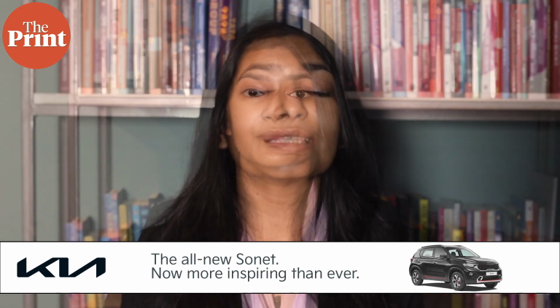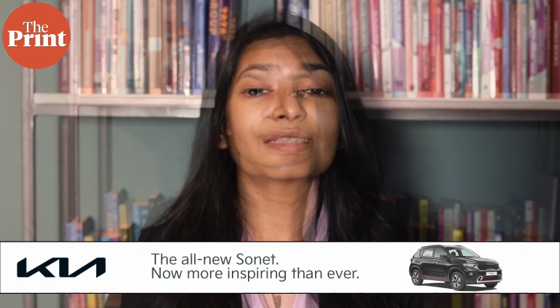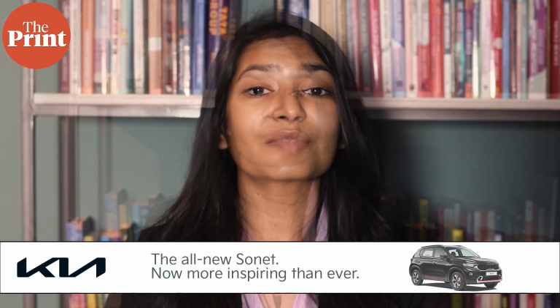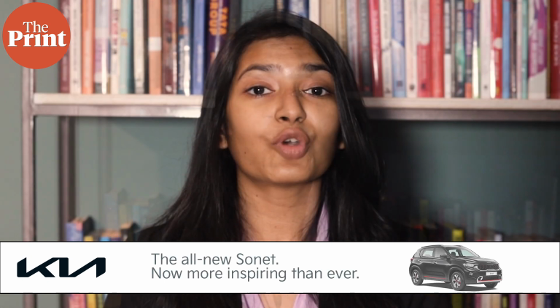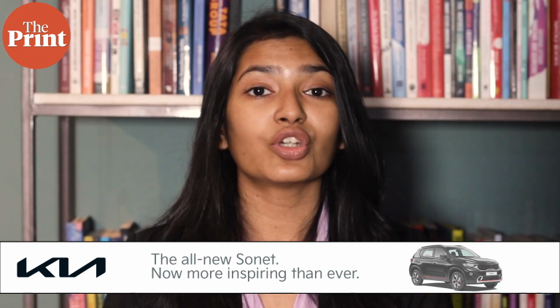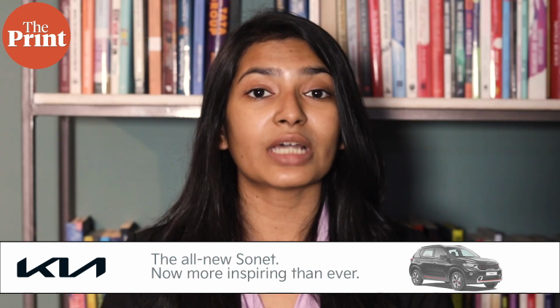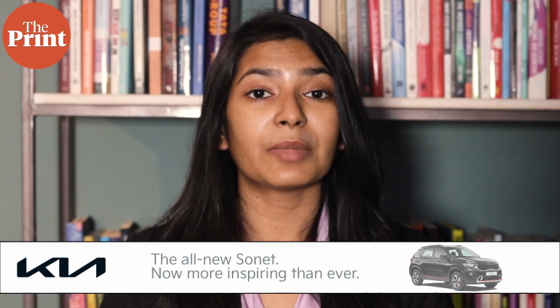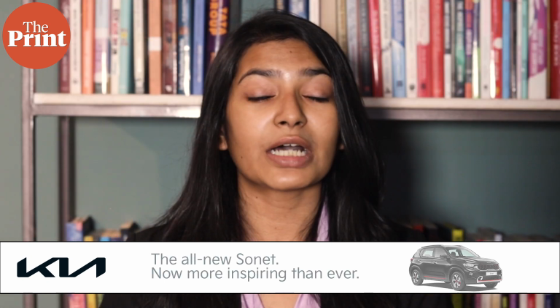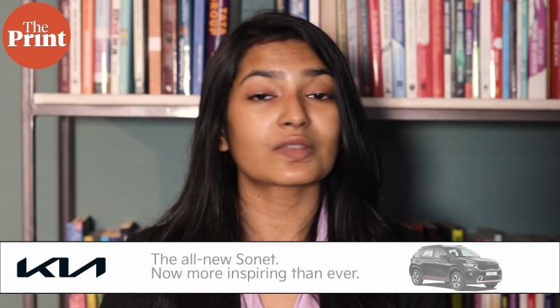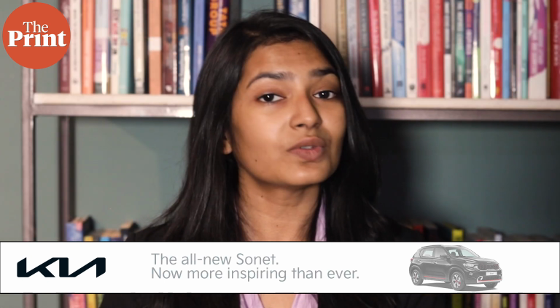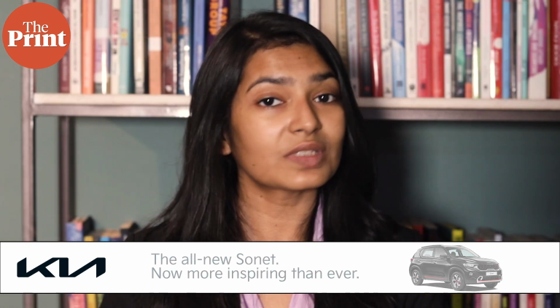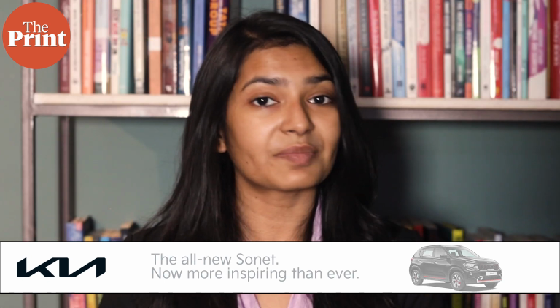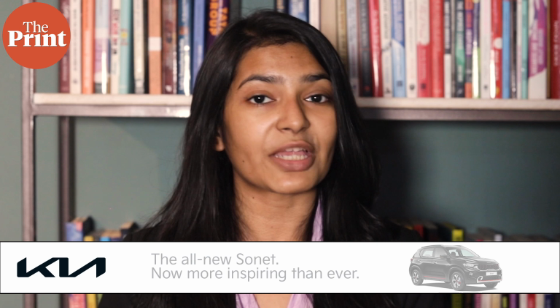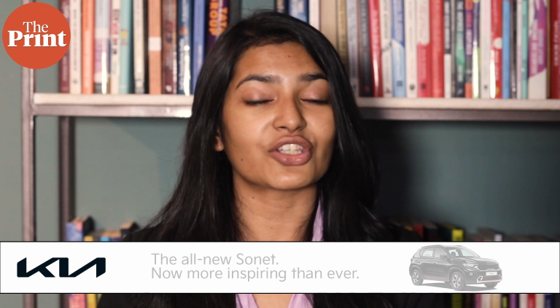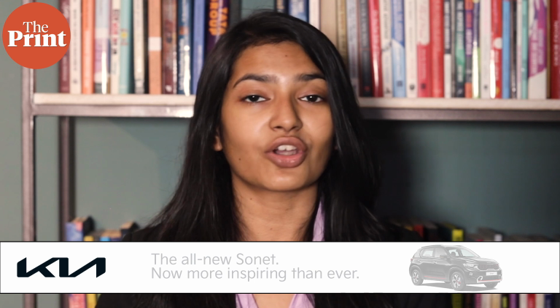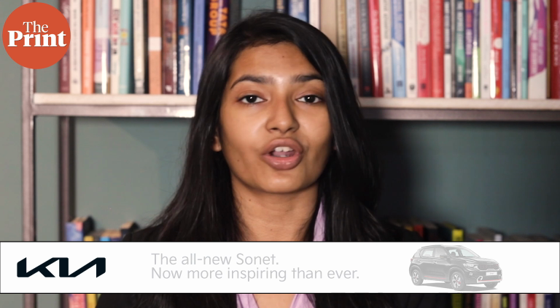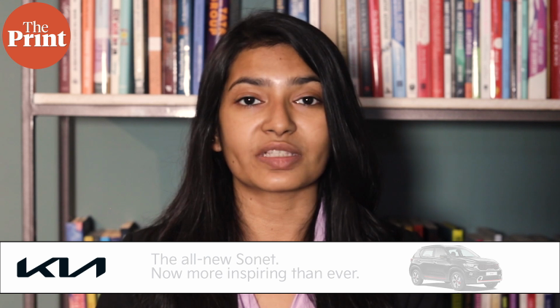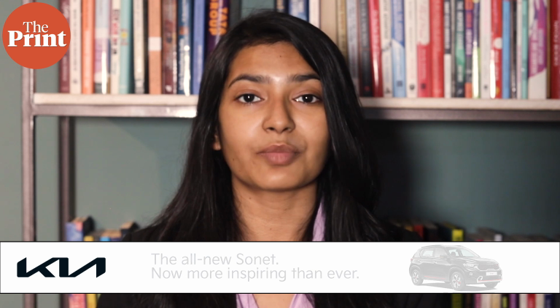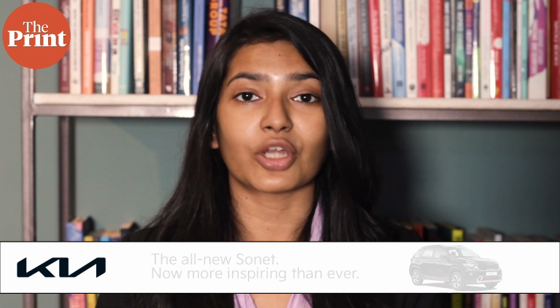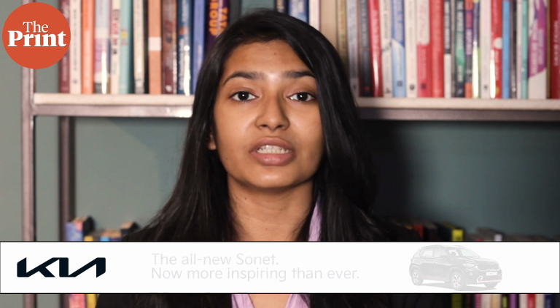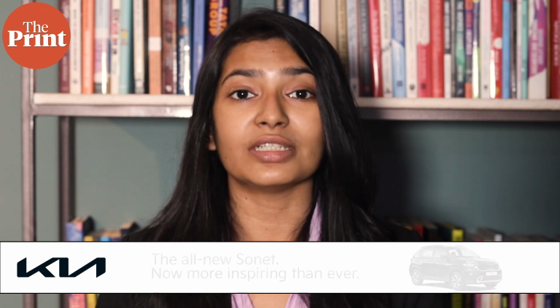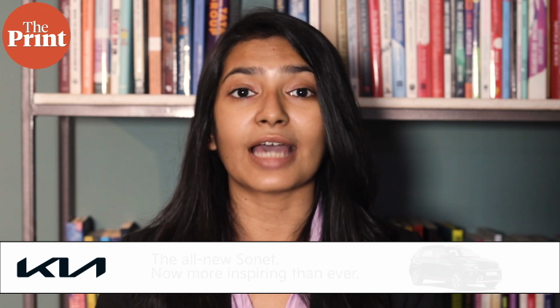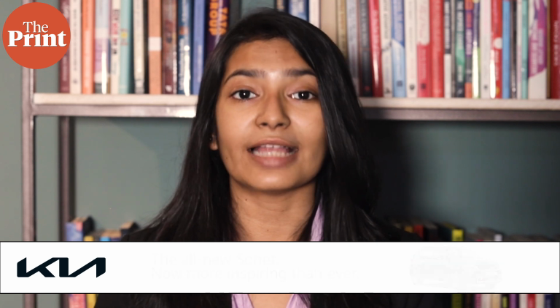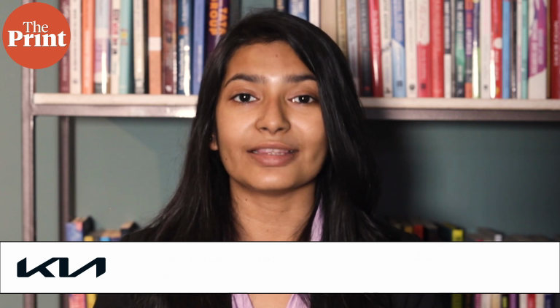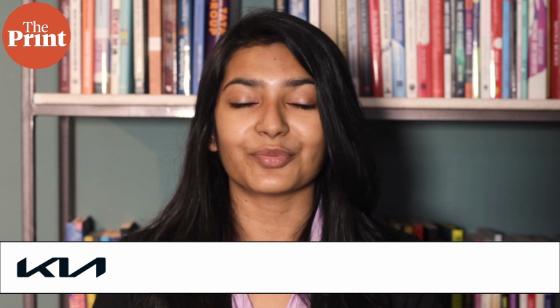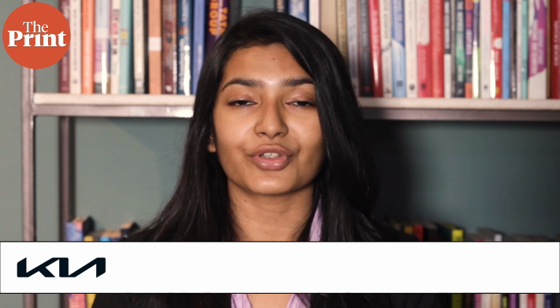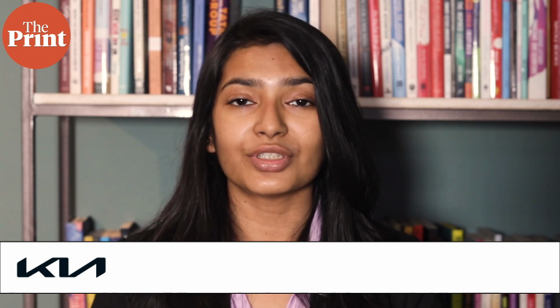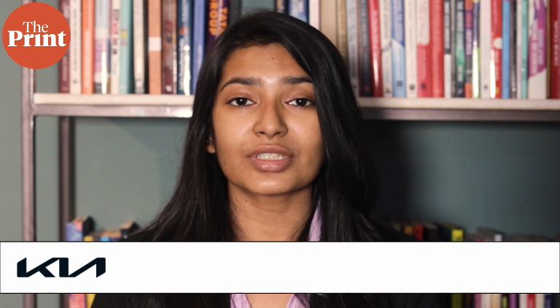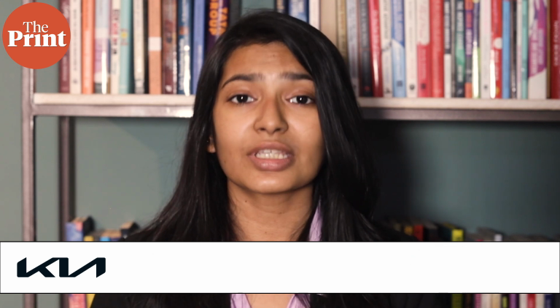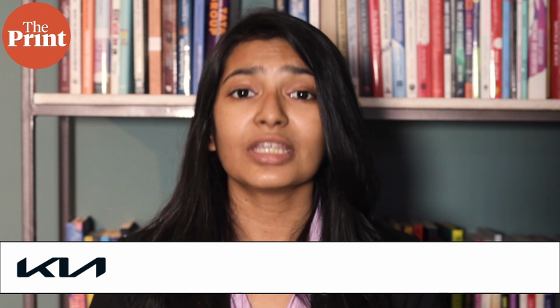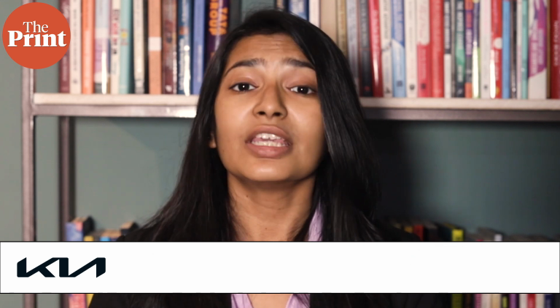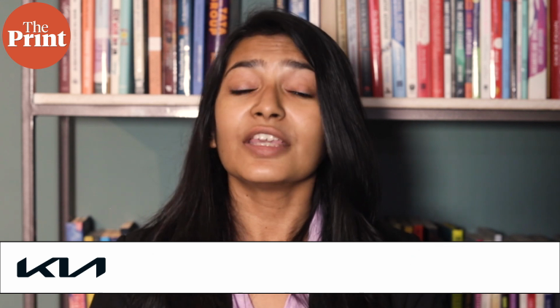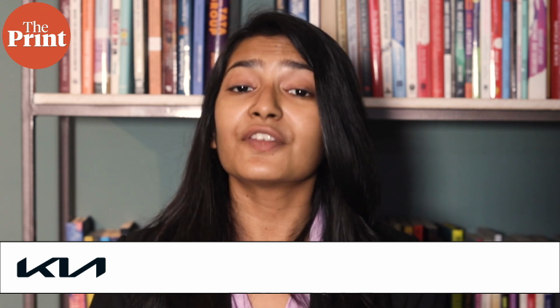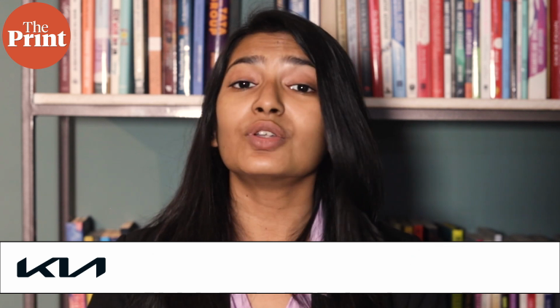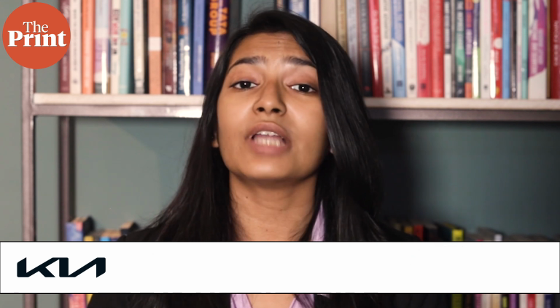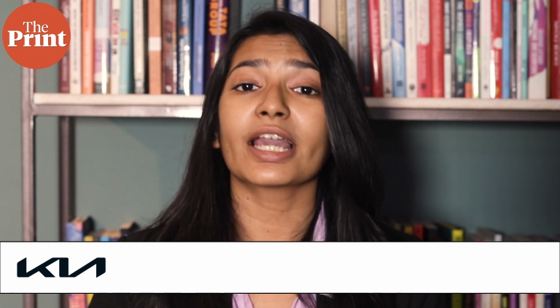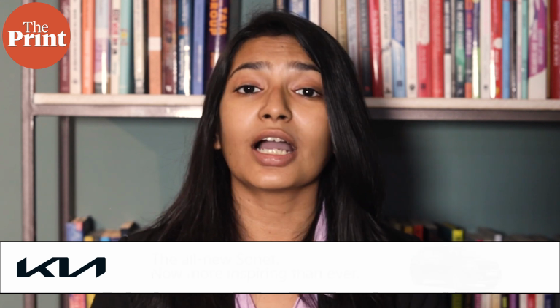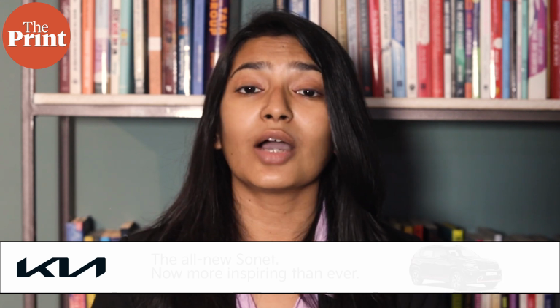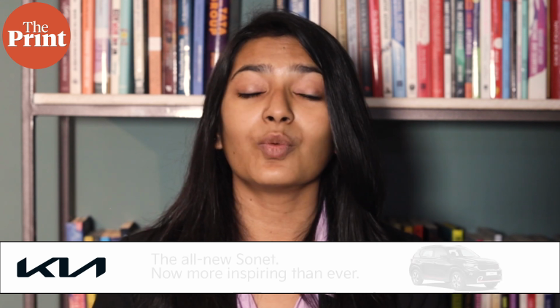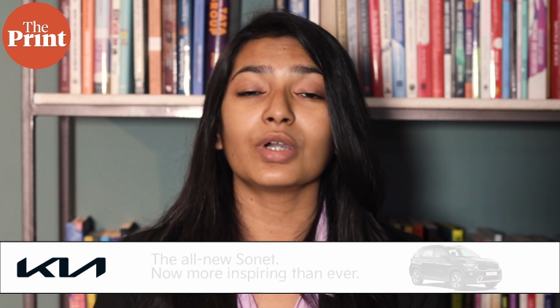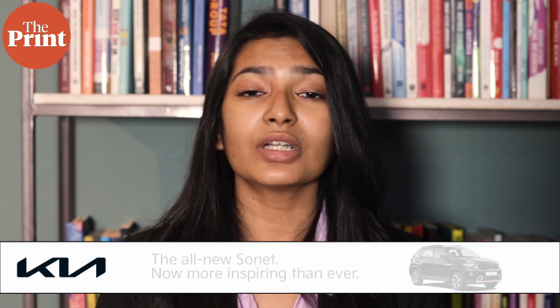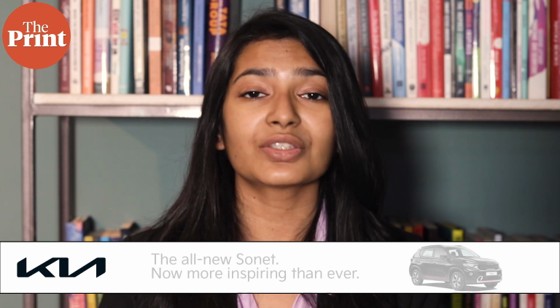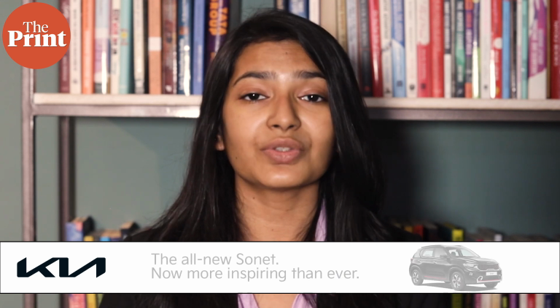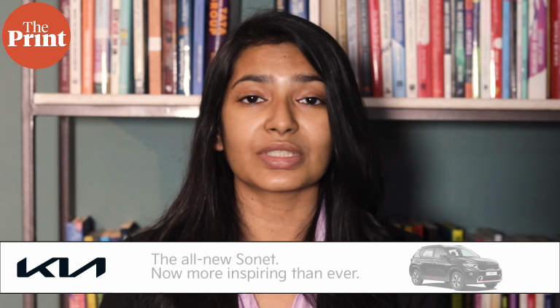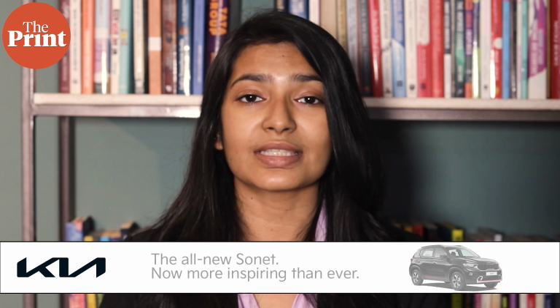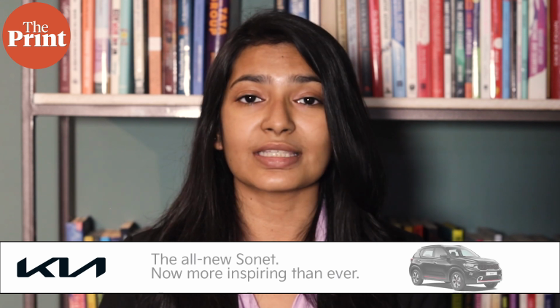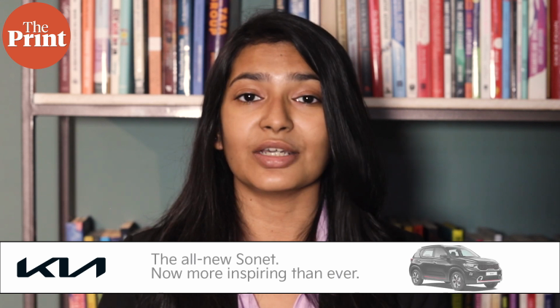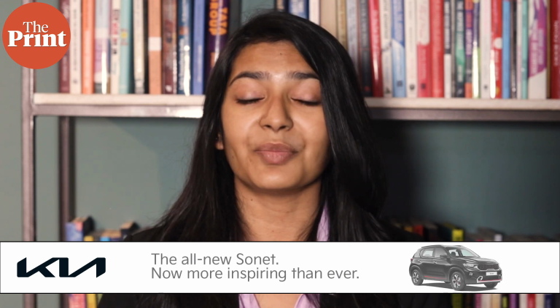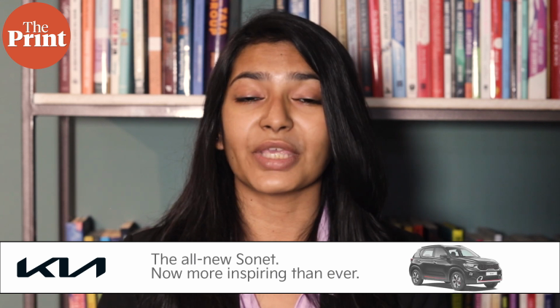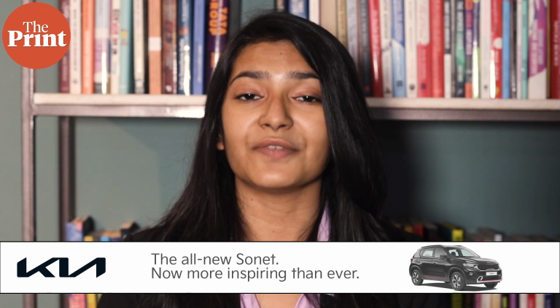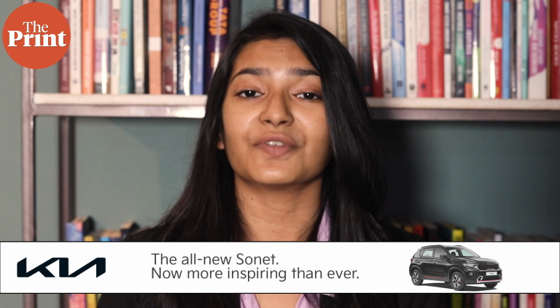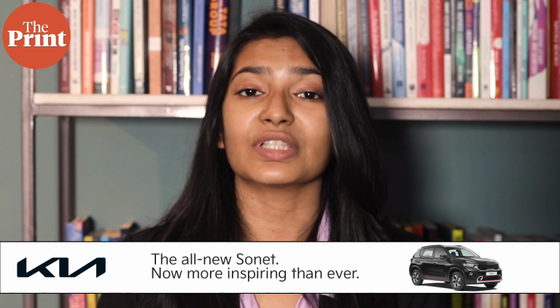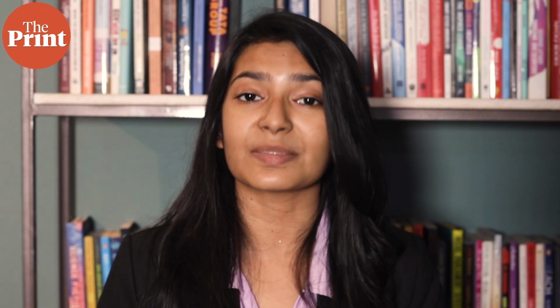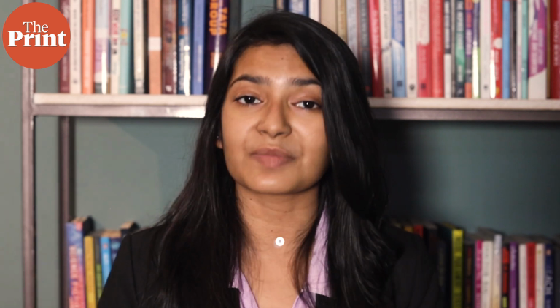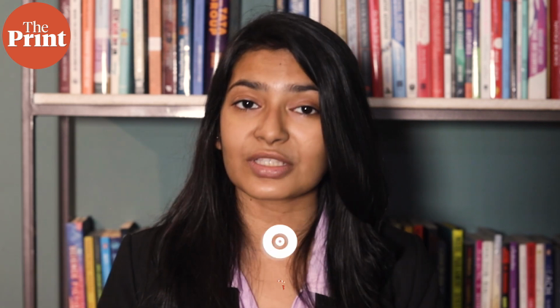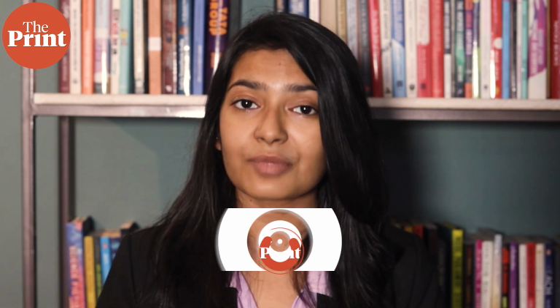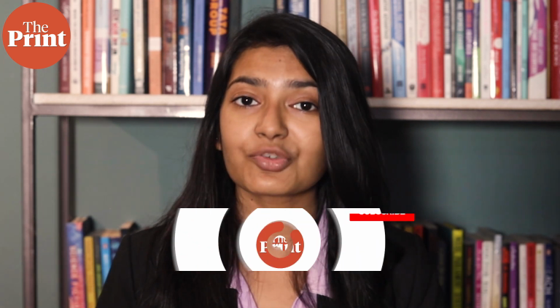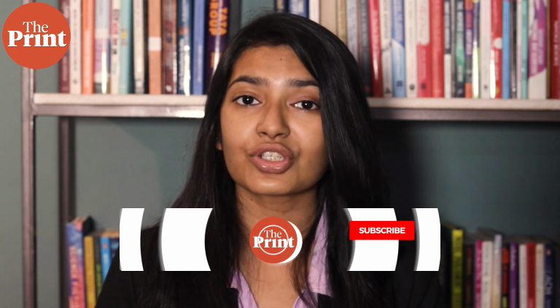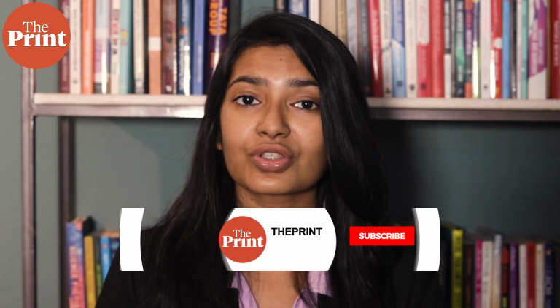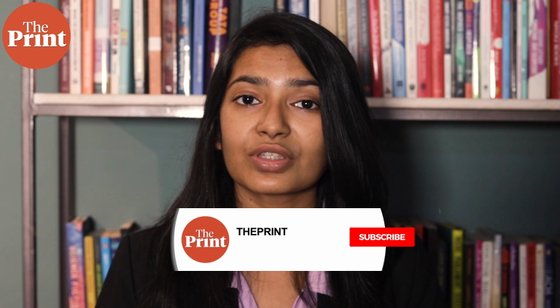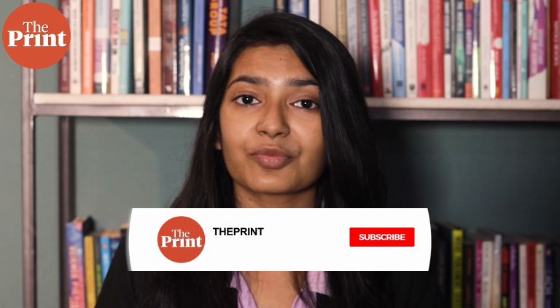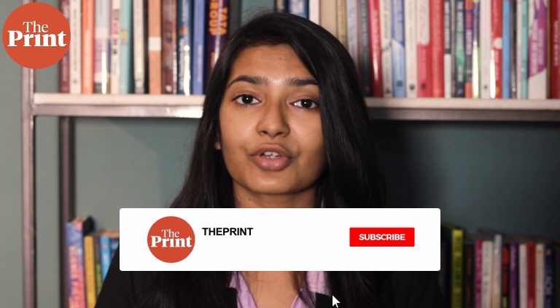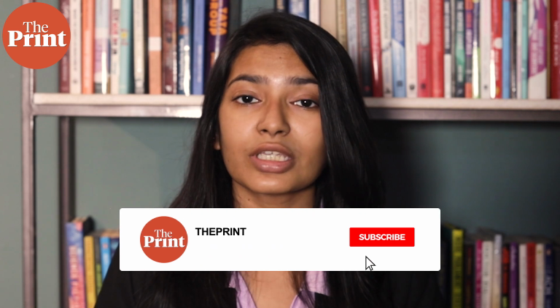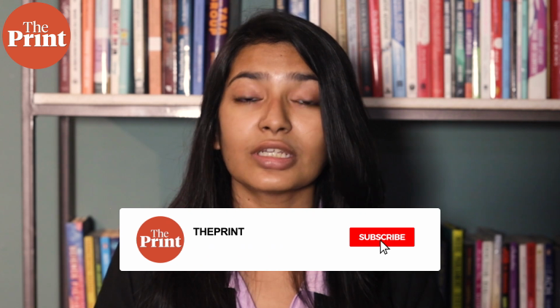This is Mohana Basu, special correspondent at The Print. If you like our work, do consider paying for a subscription to The Print. You can do so through the link in the description box below.